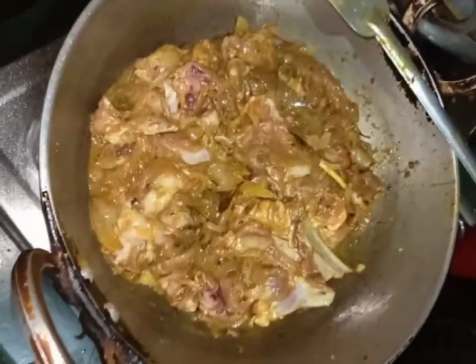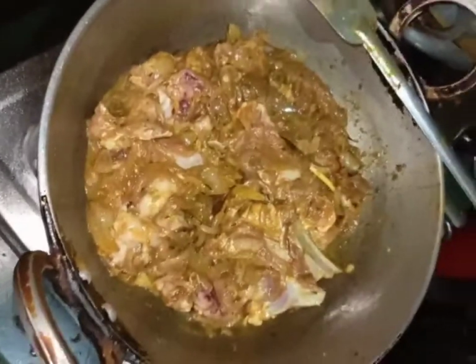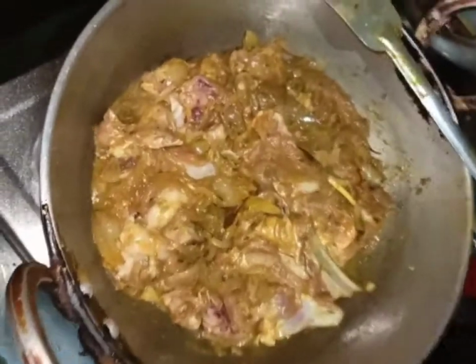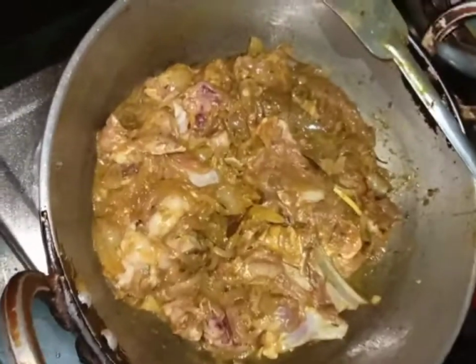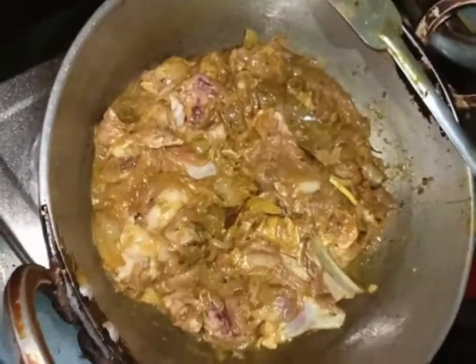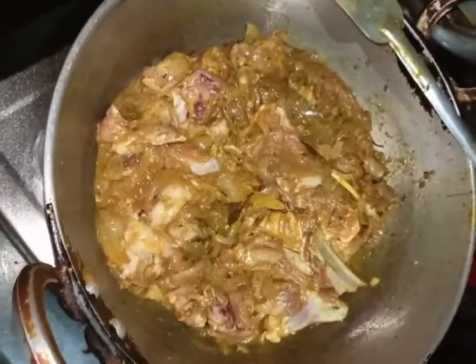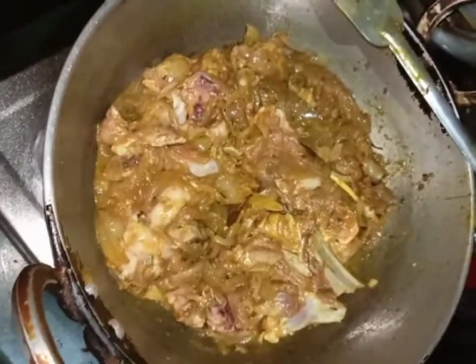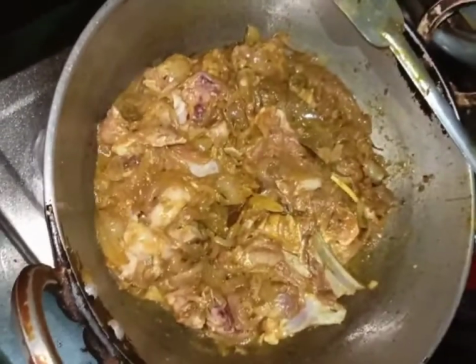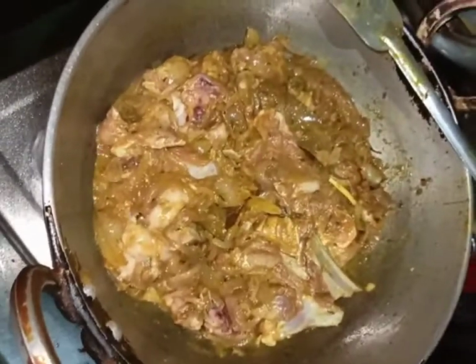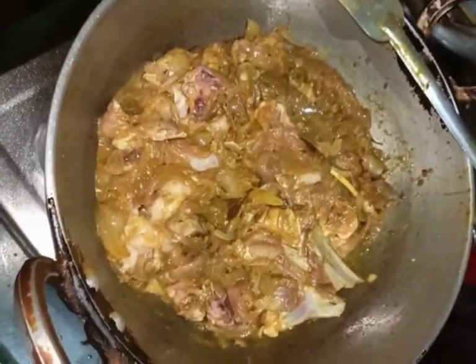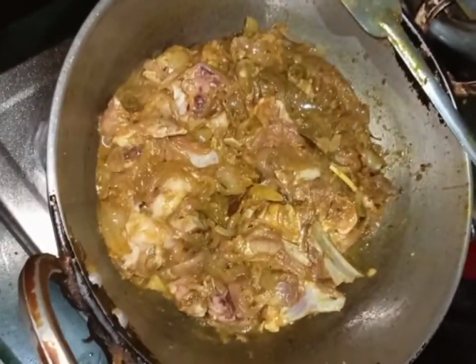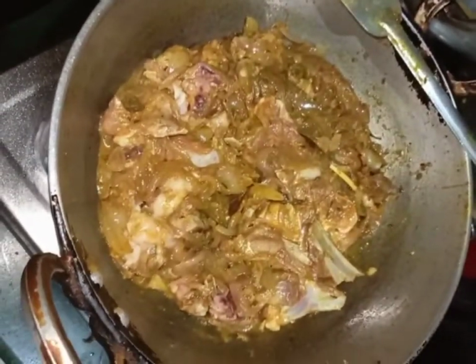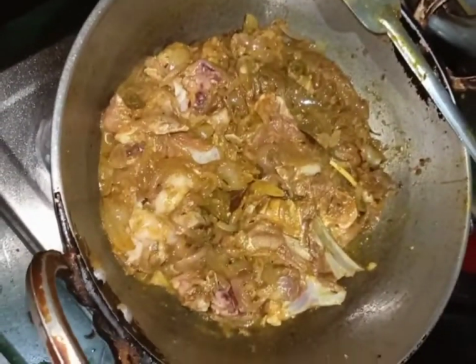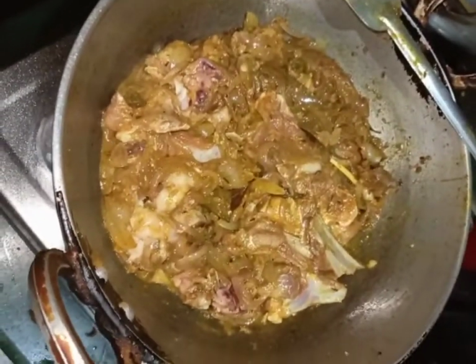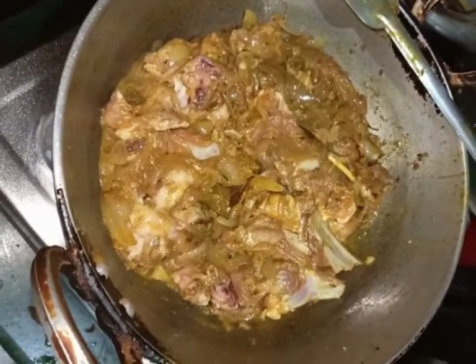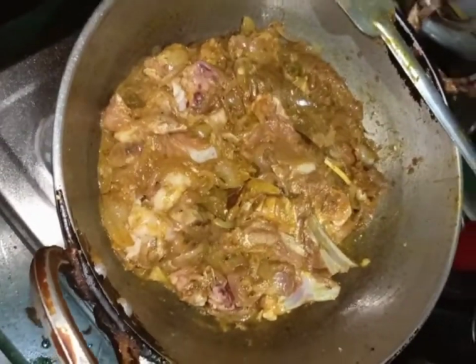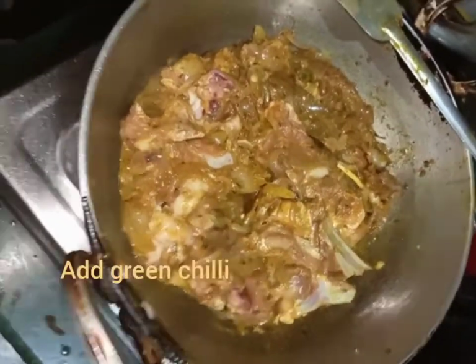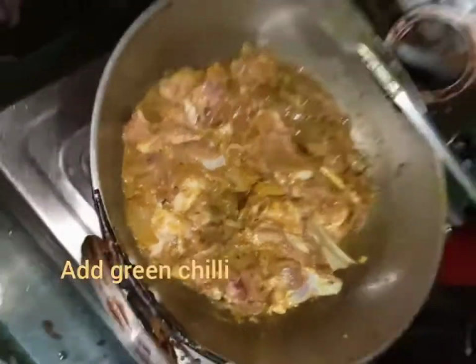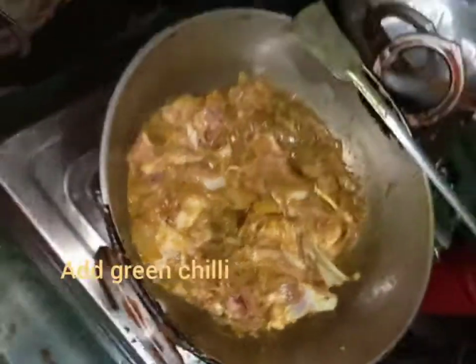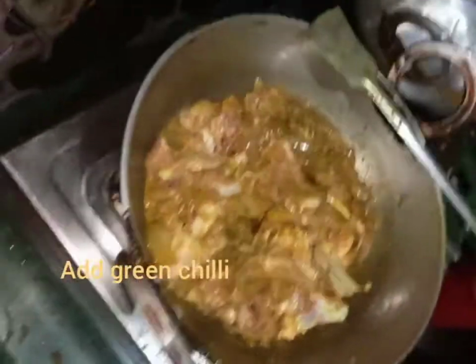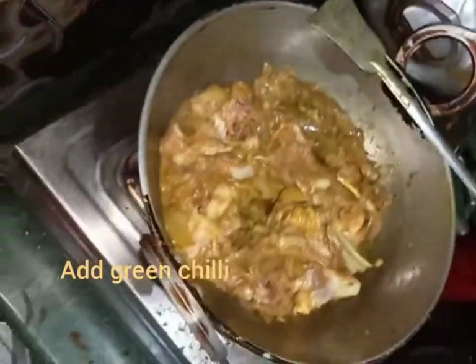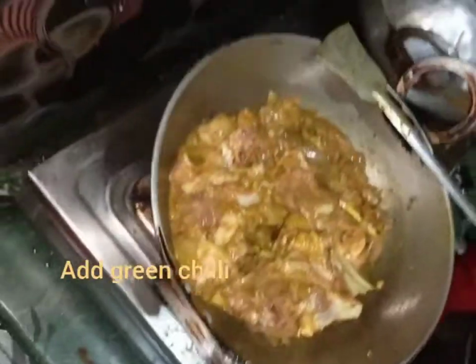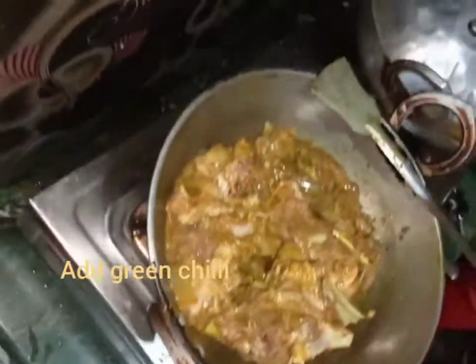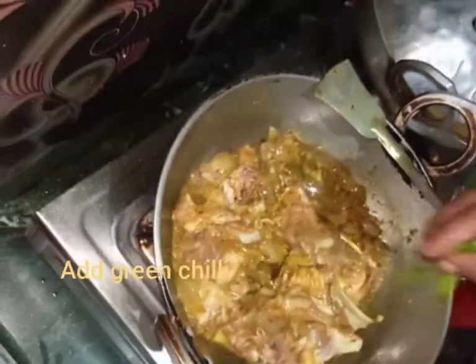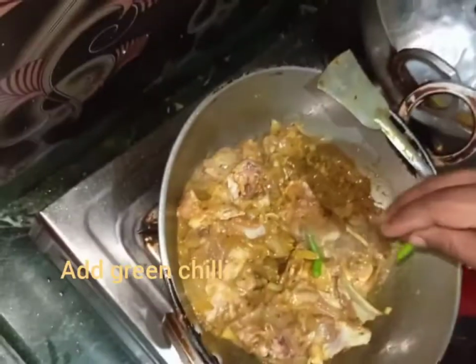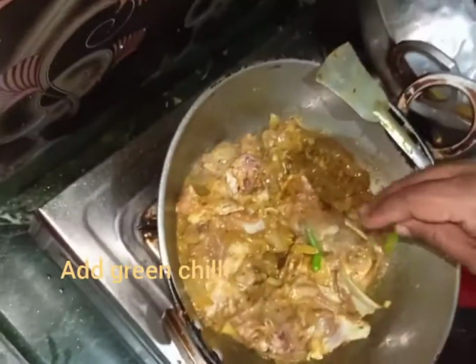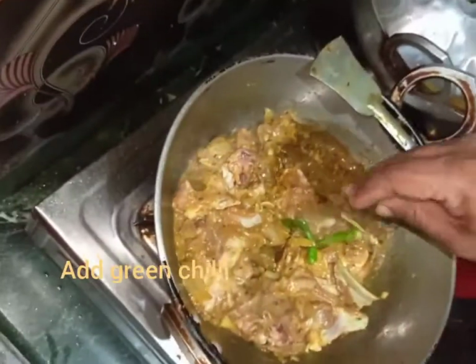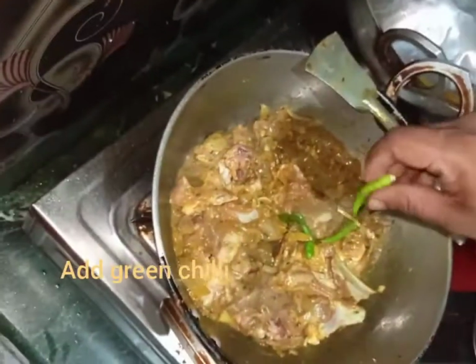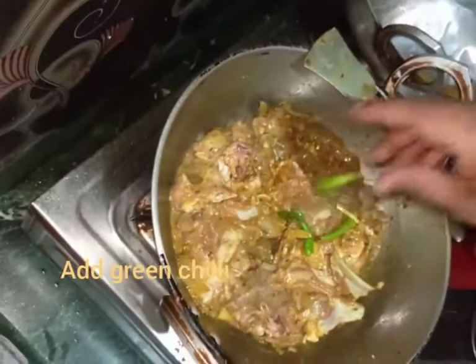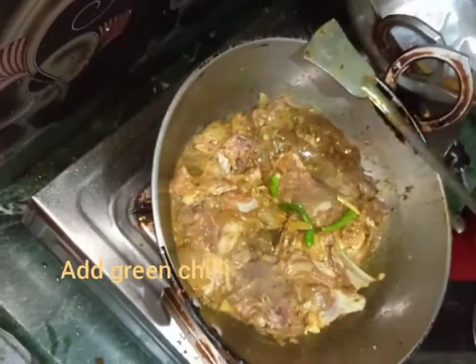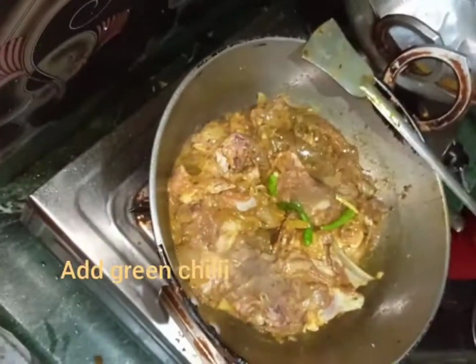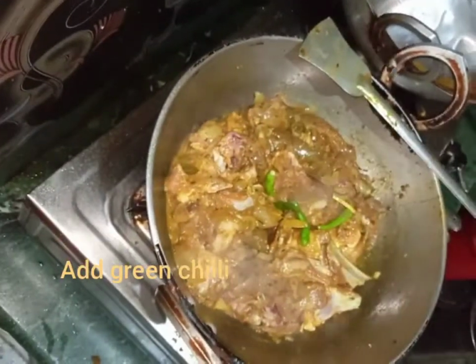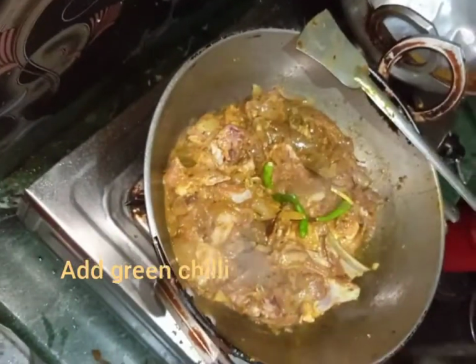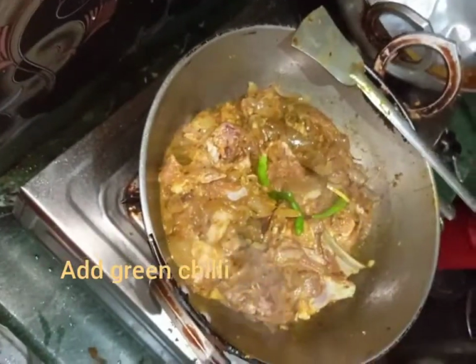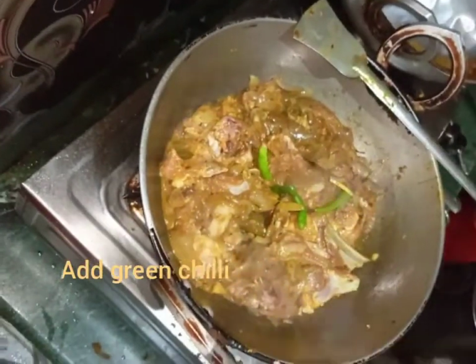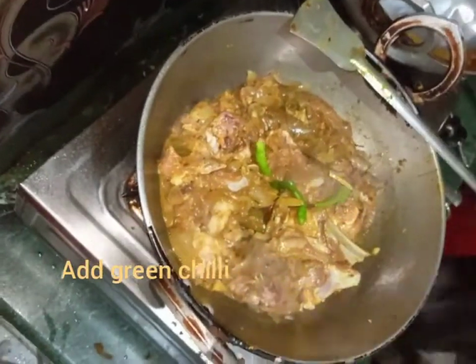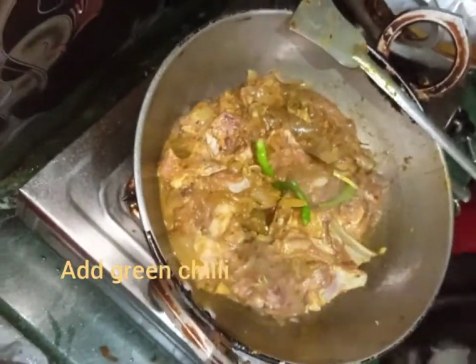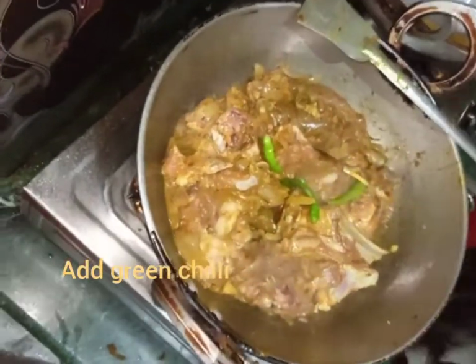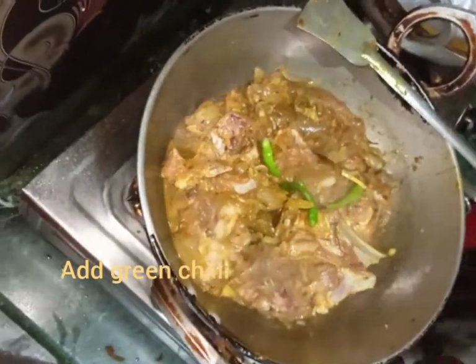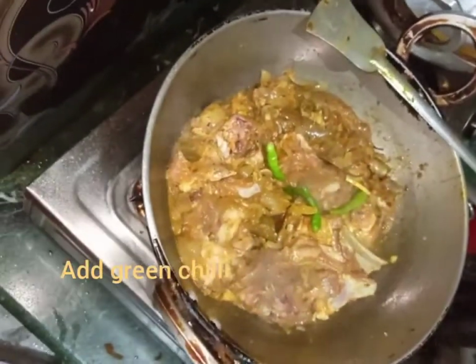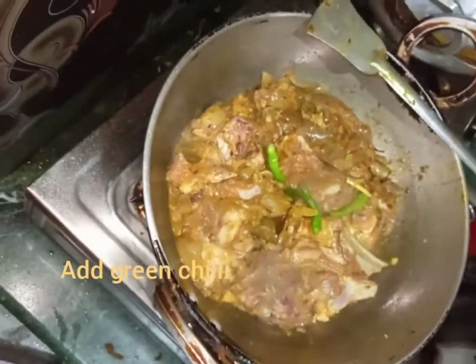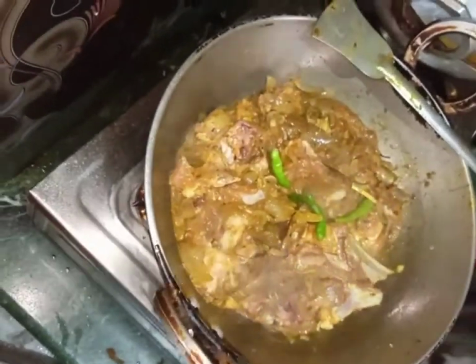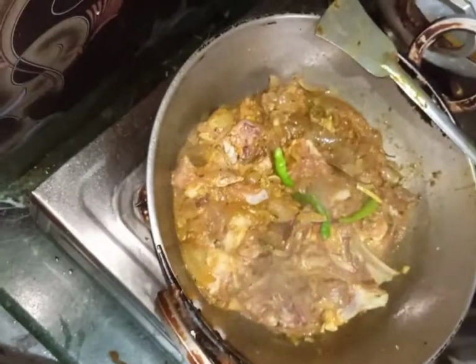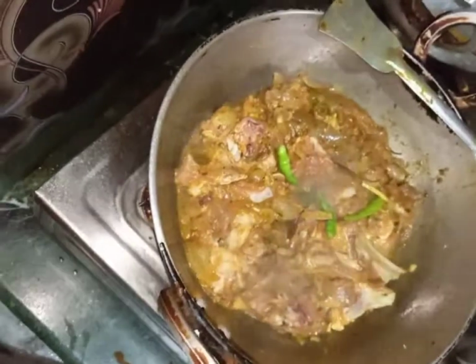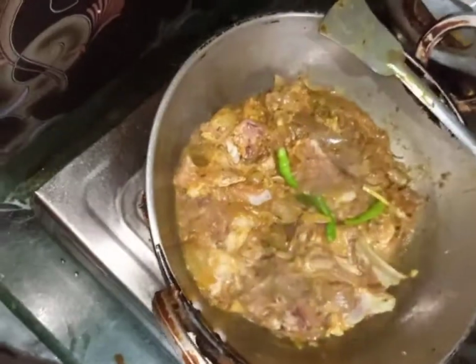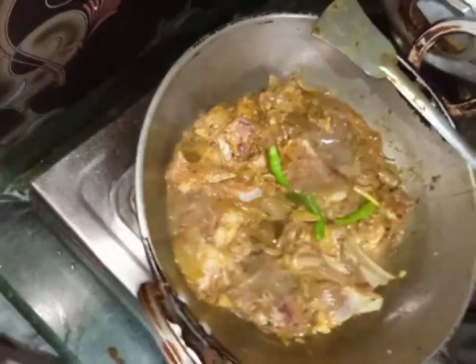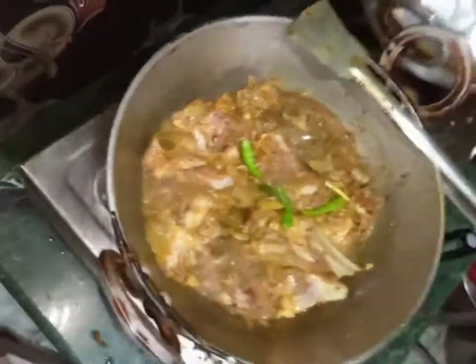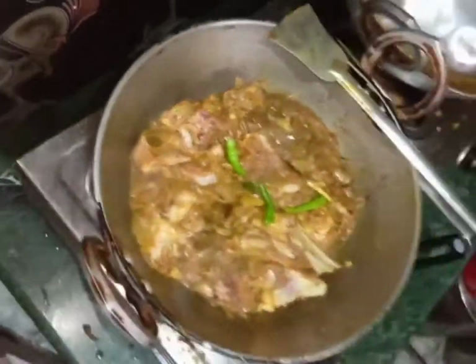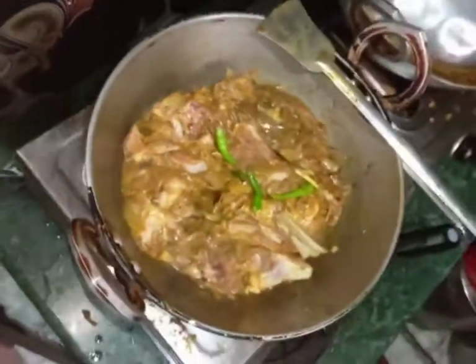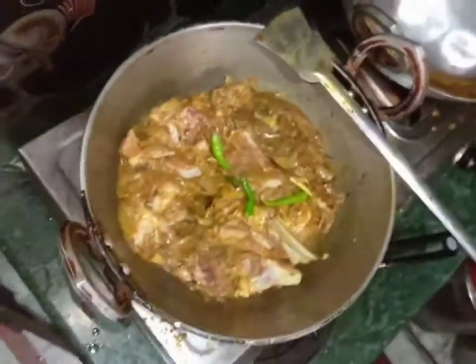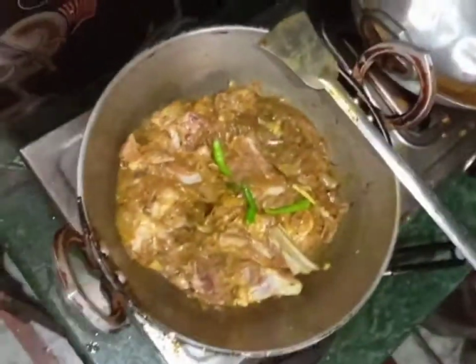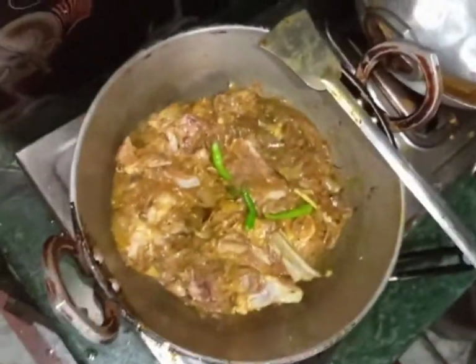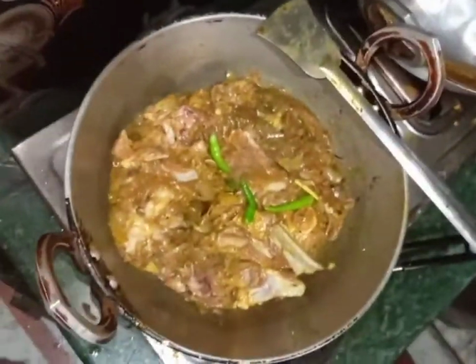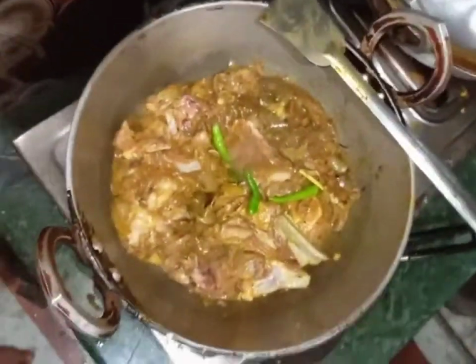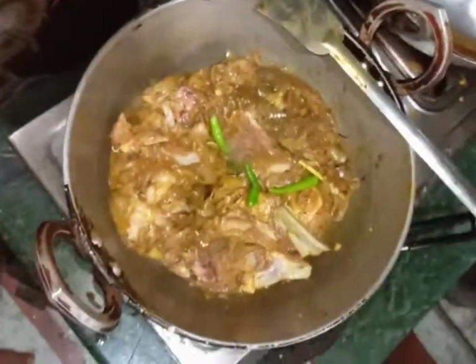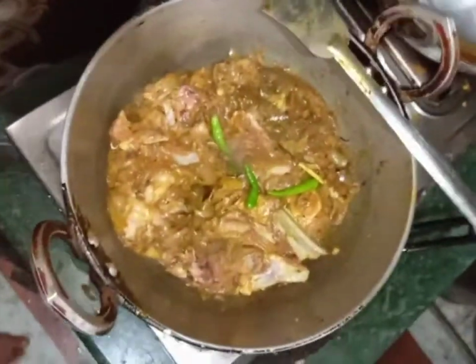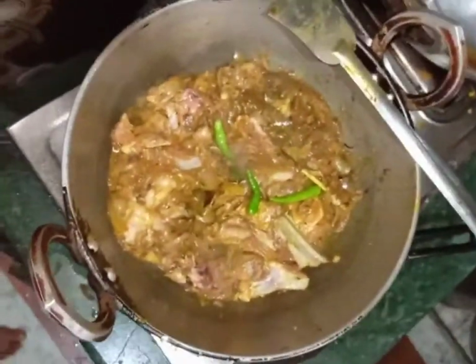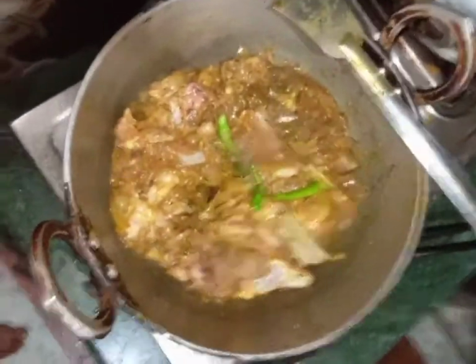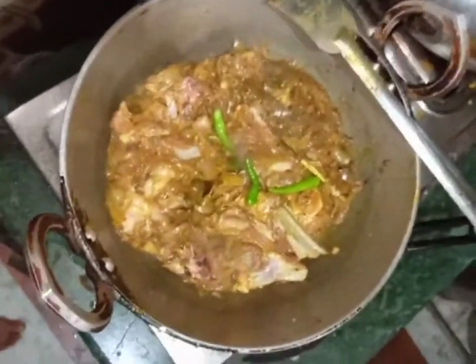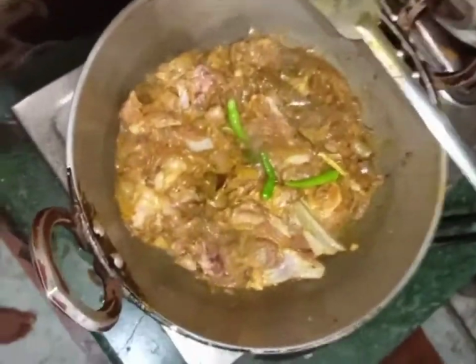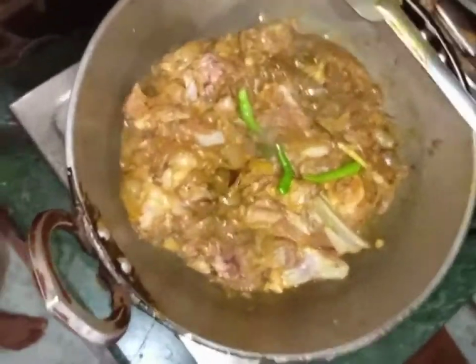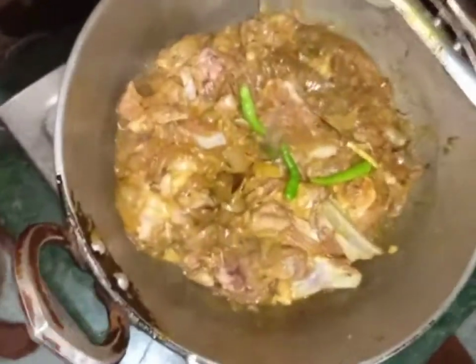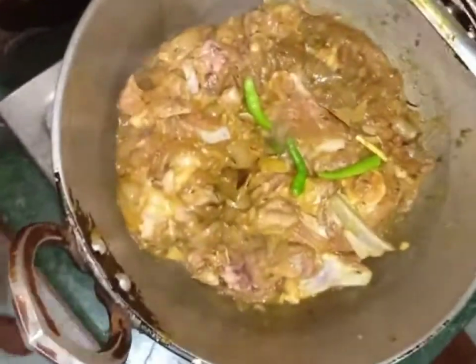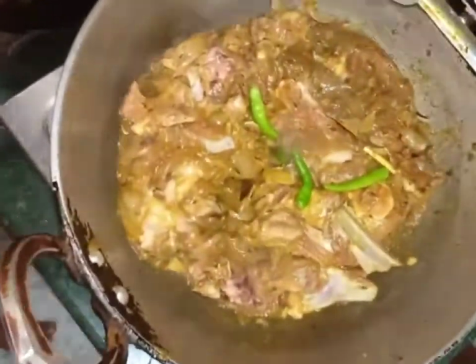I added green chili. If you don't want to add green chili, that's fine, it doesn't matter.